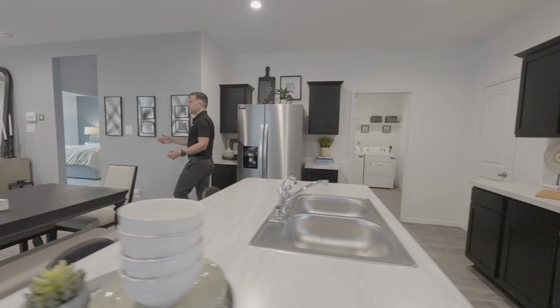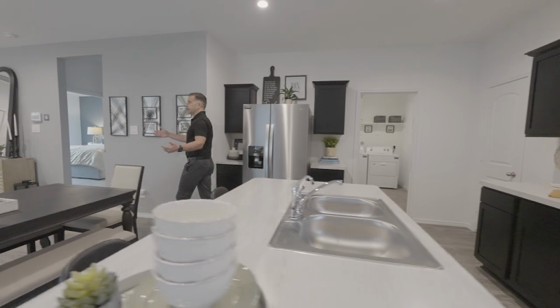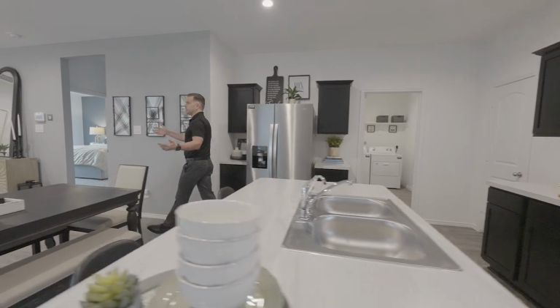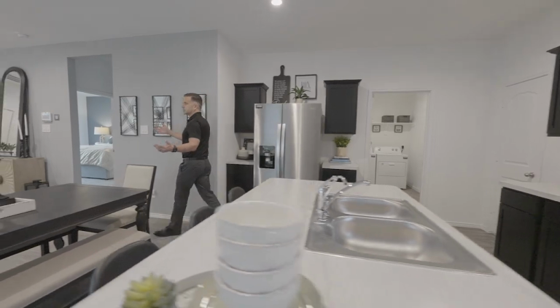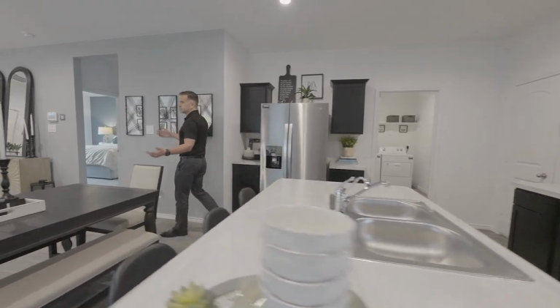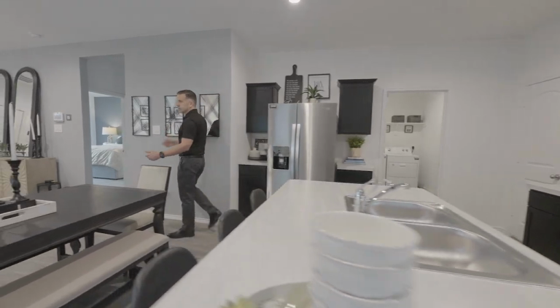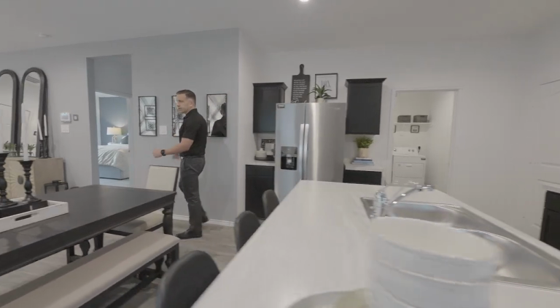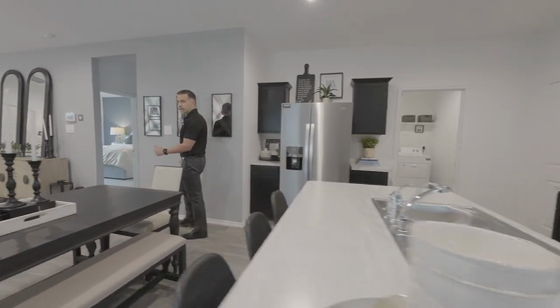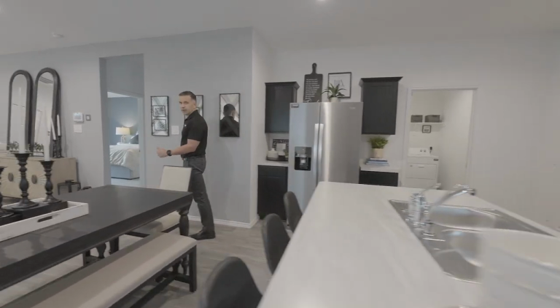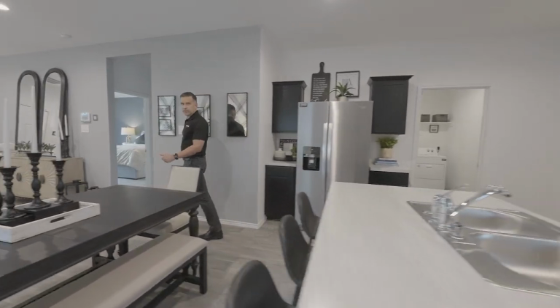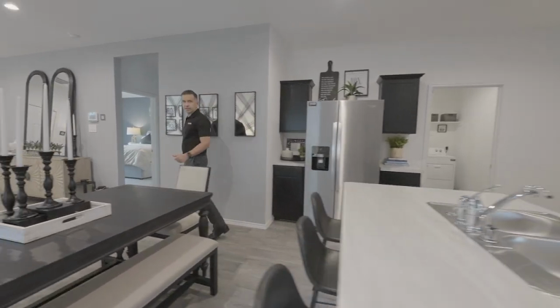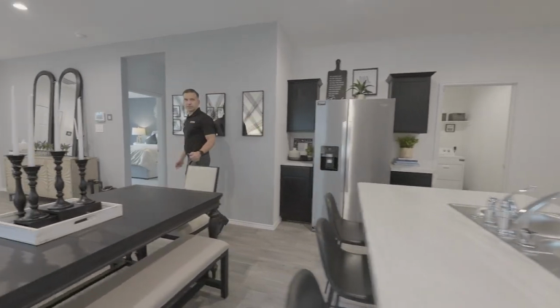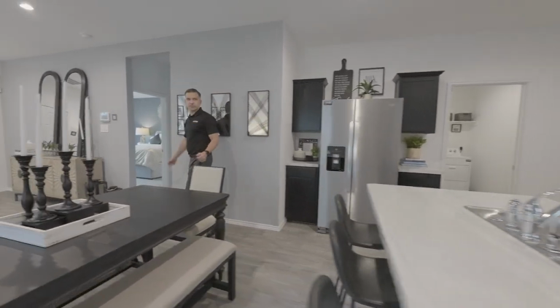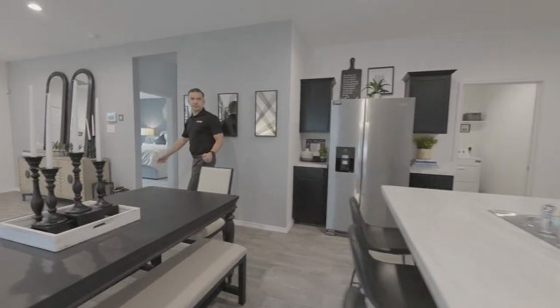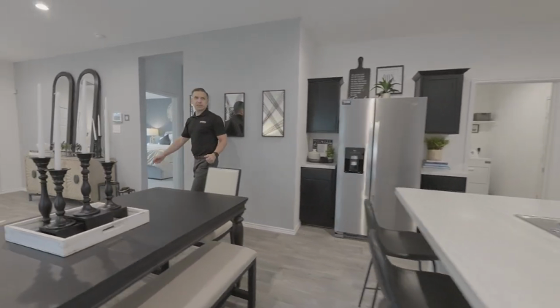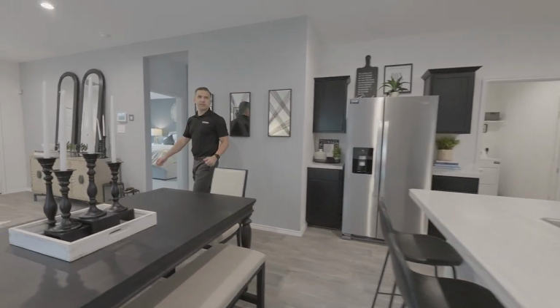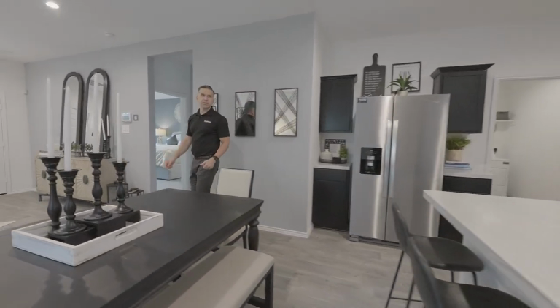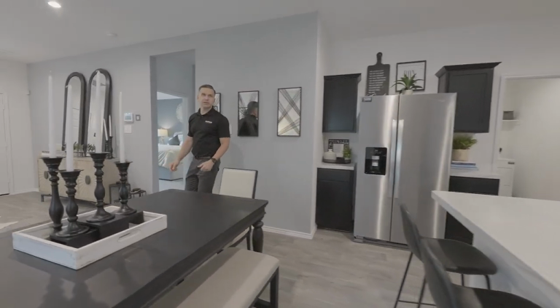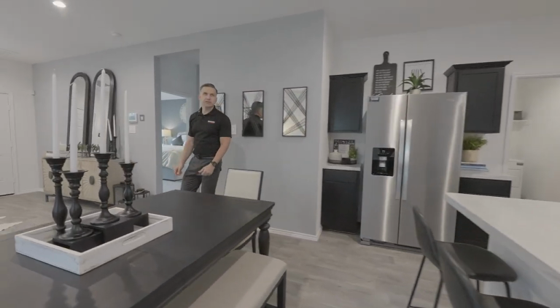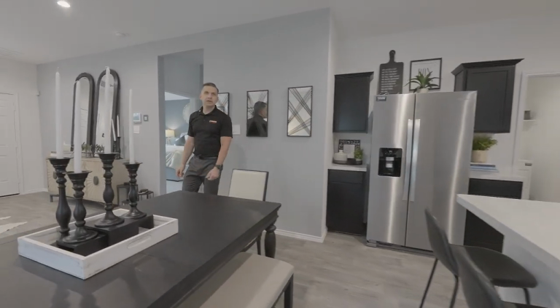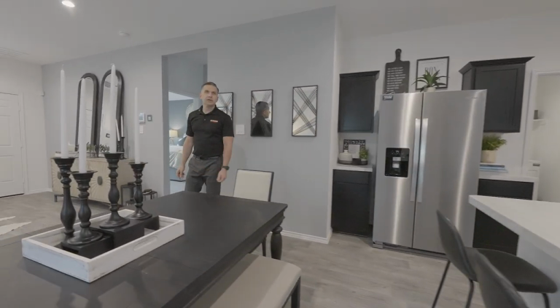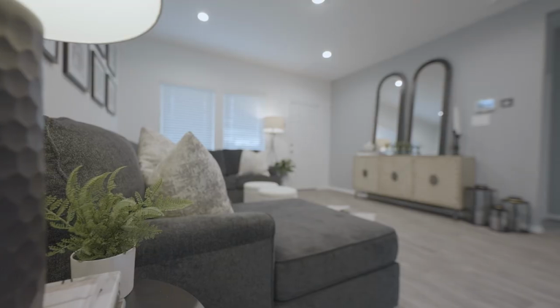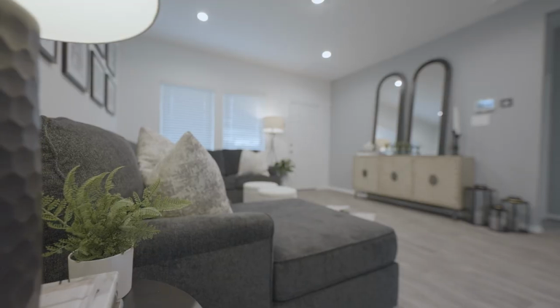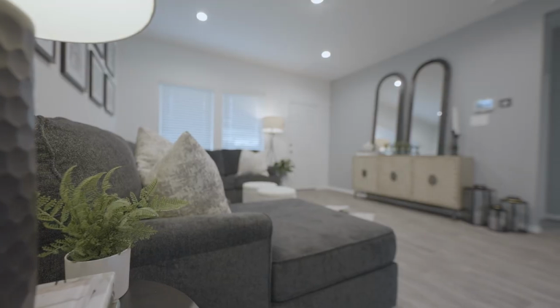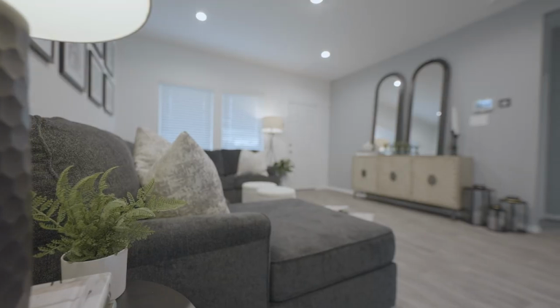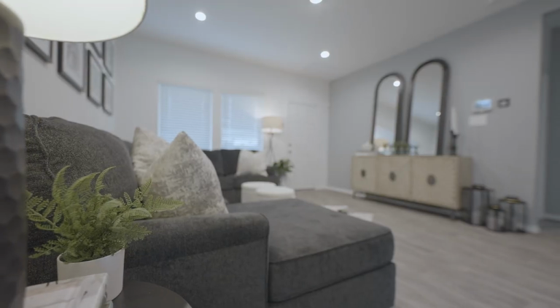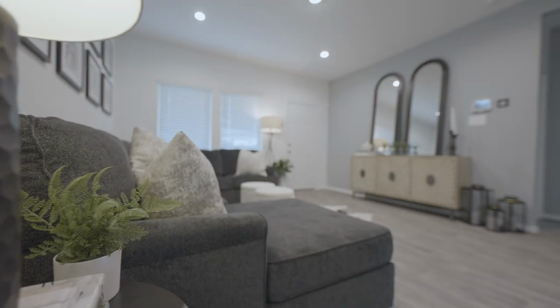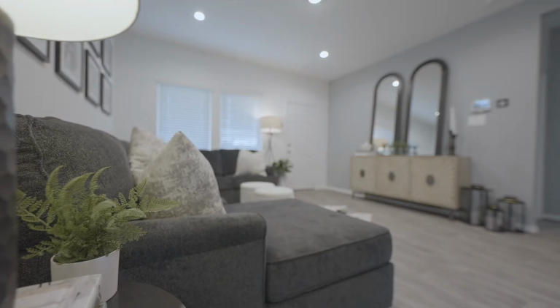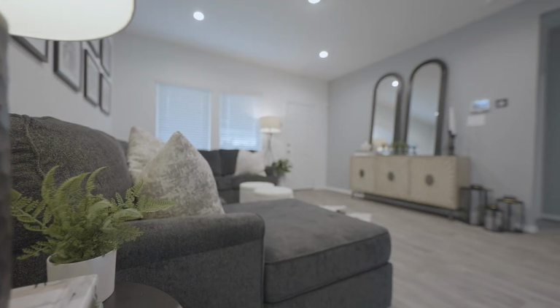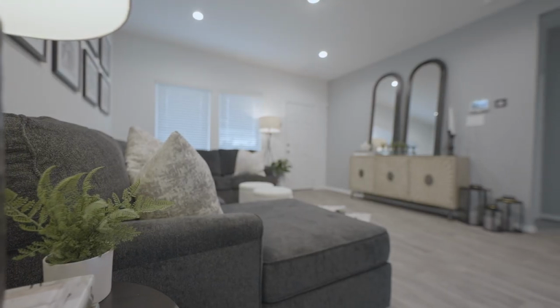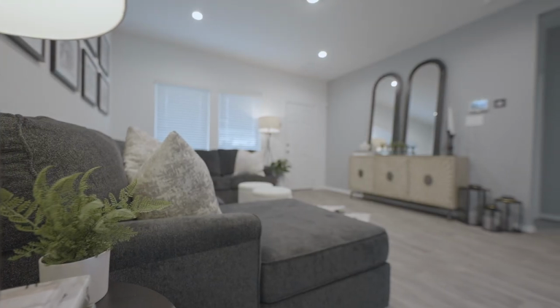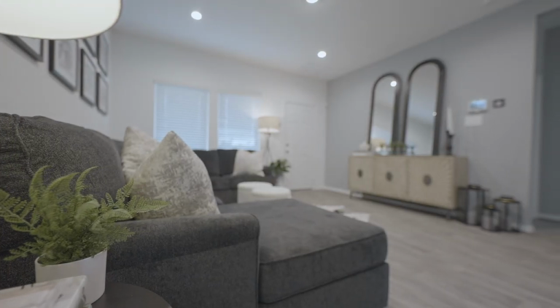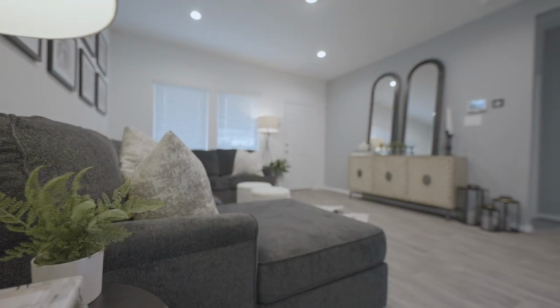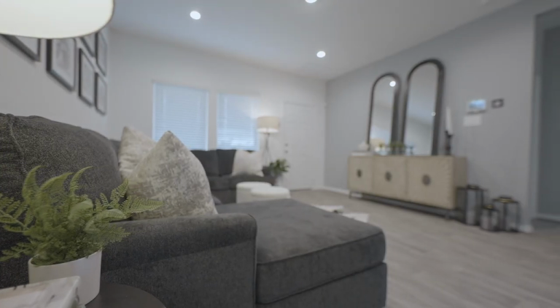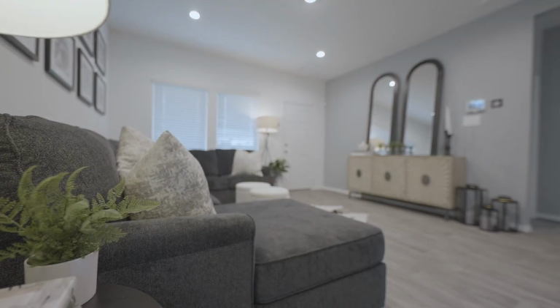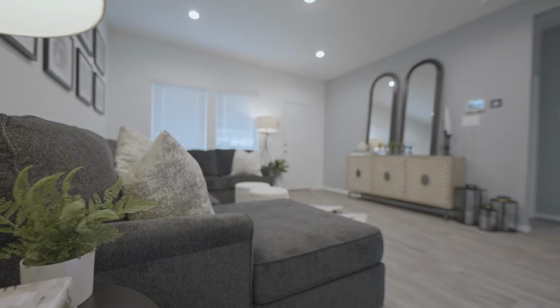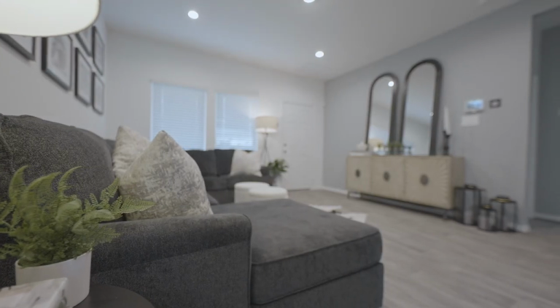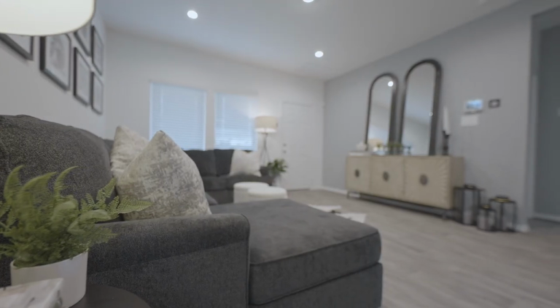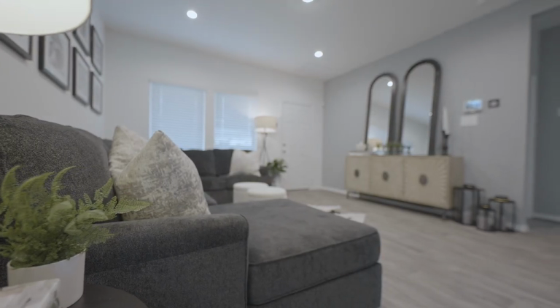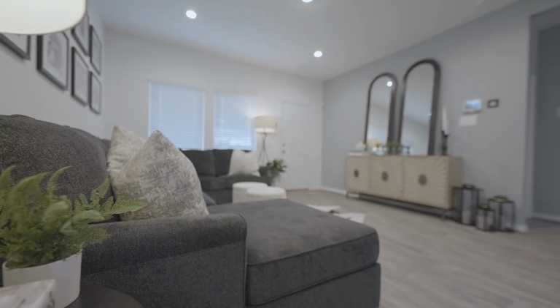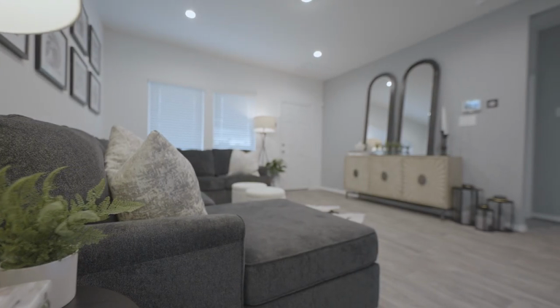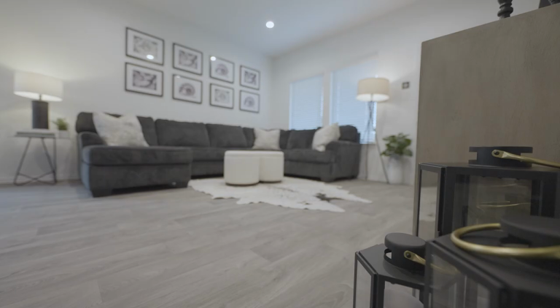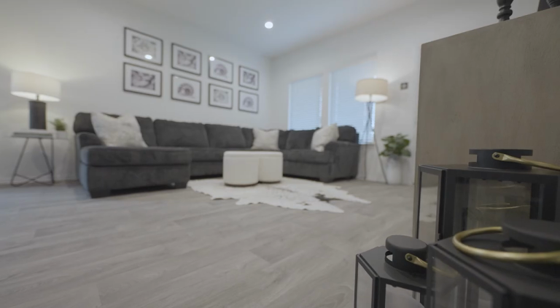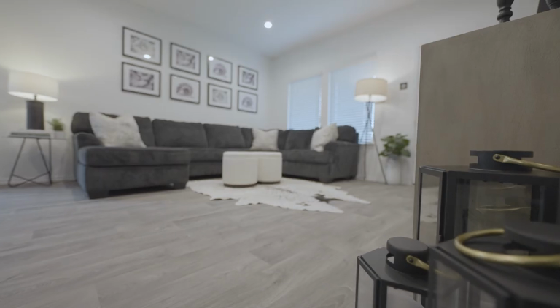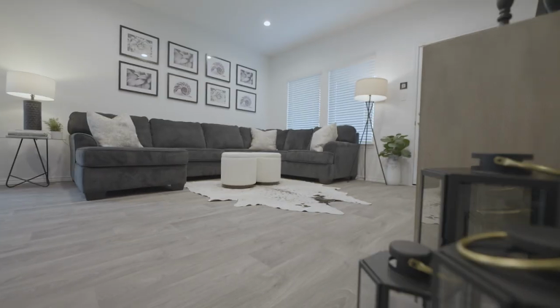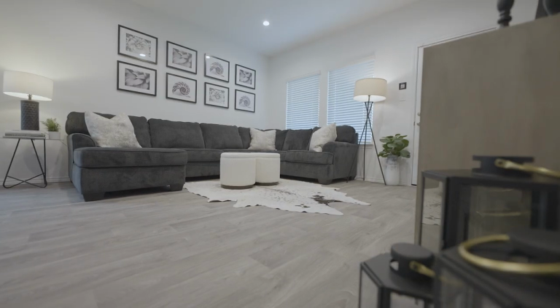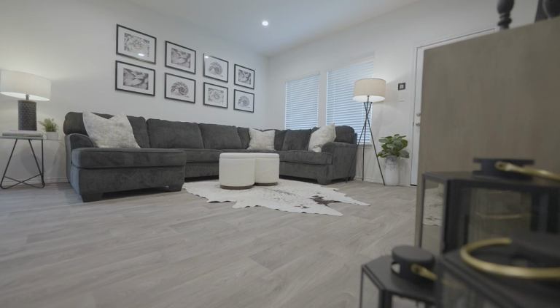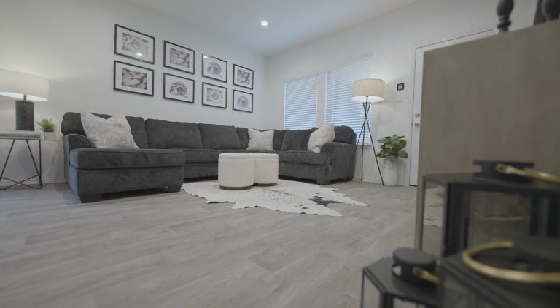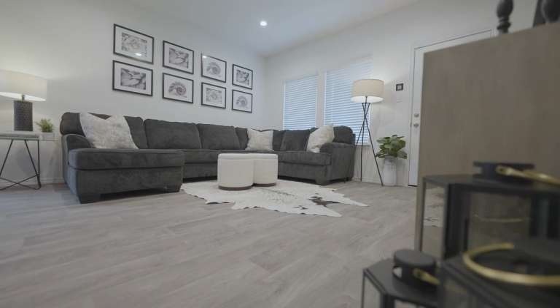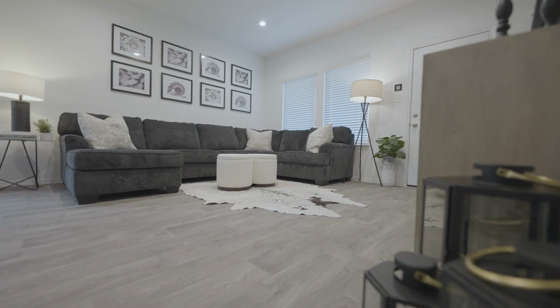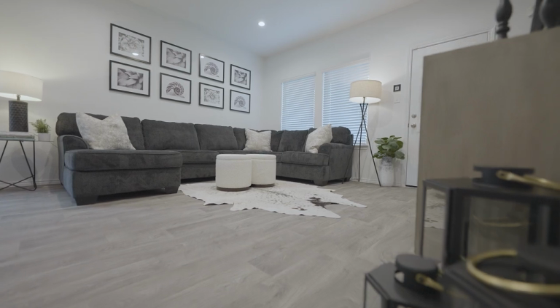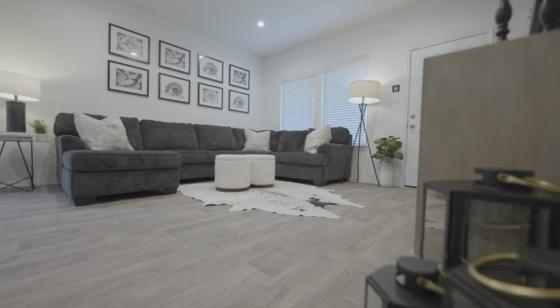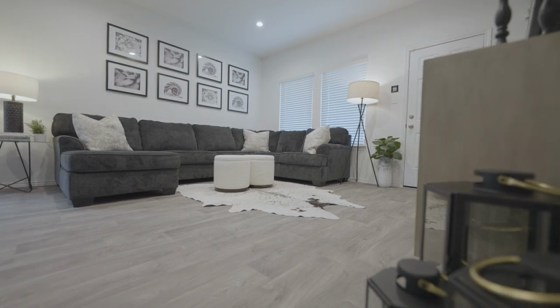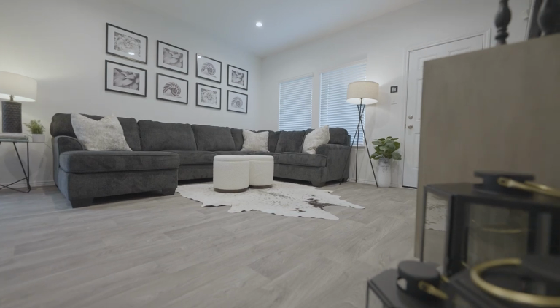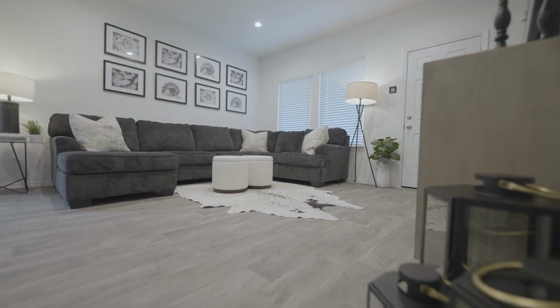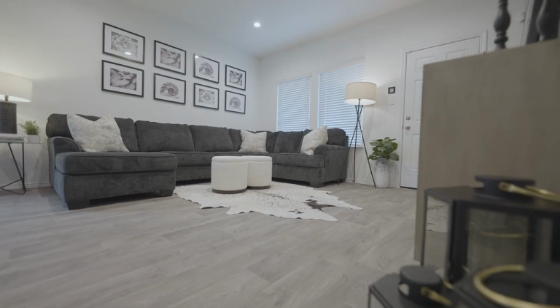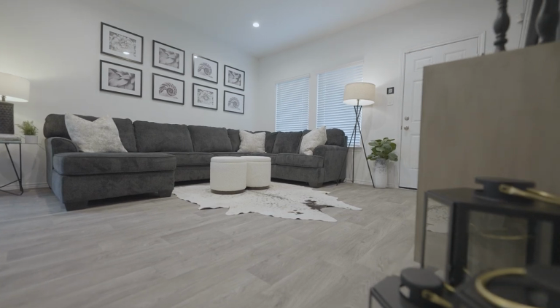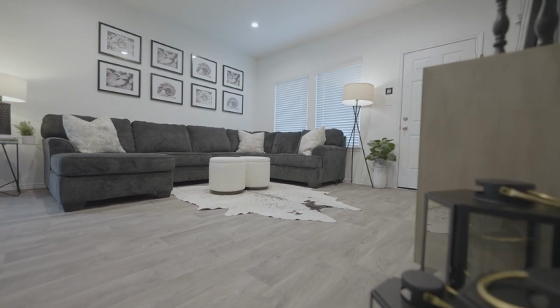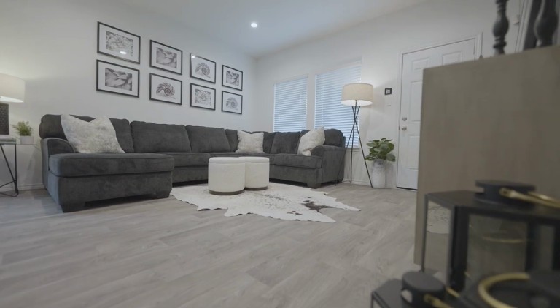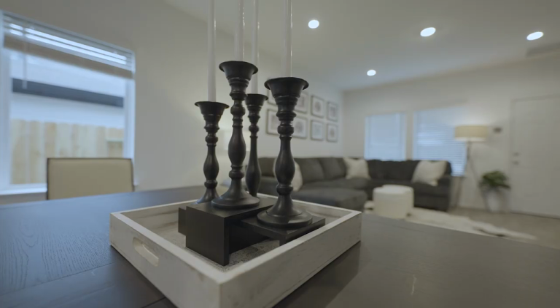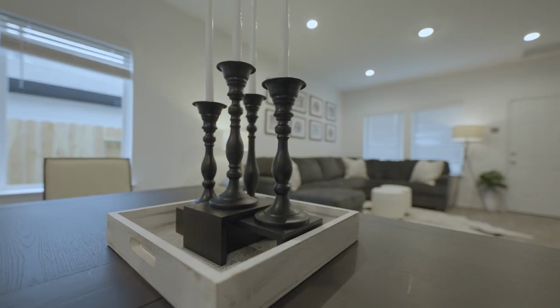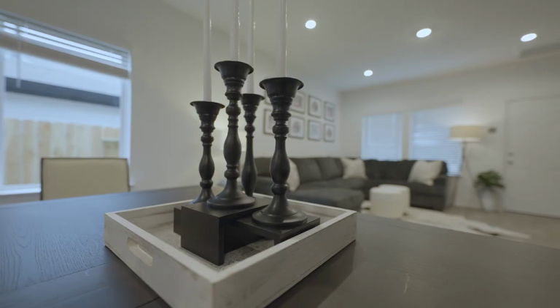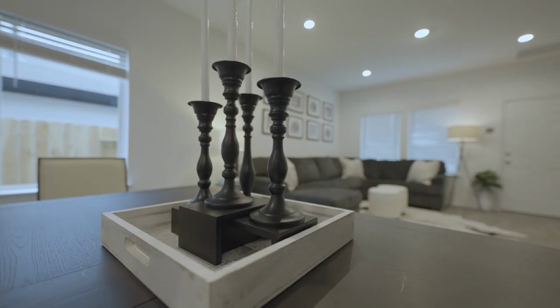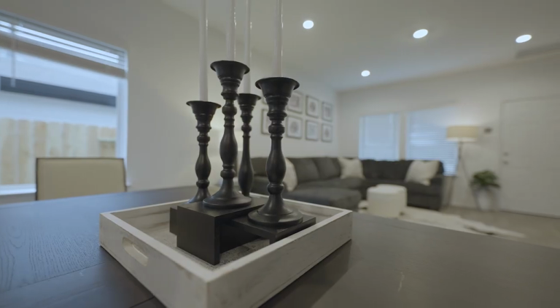The spacious living area that you see here has plenty of room for making family memories or for binge-watching your favorite shows like Yellowstone.